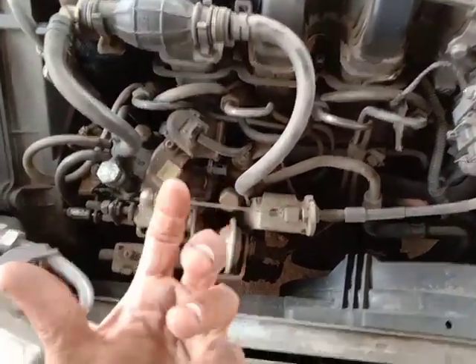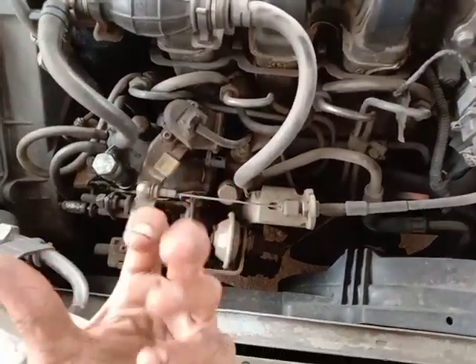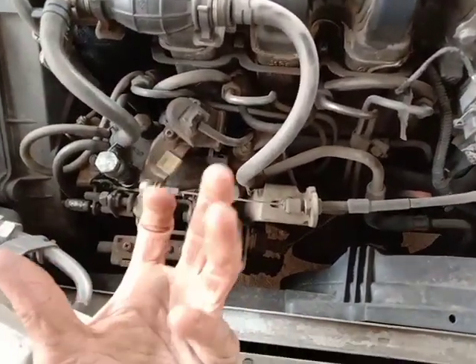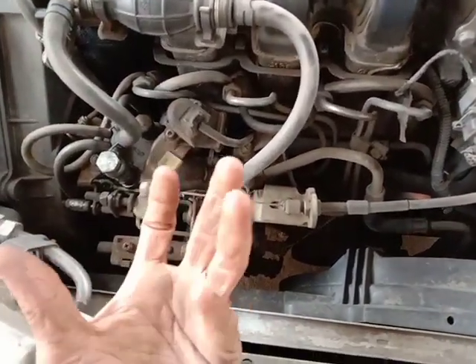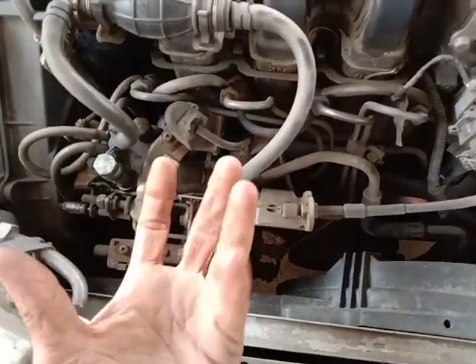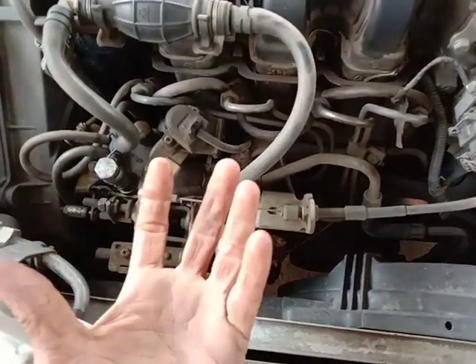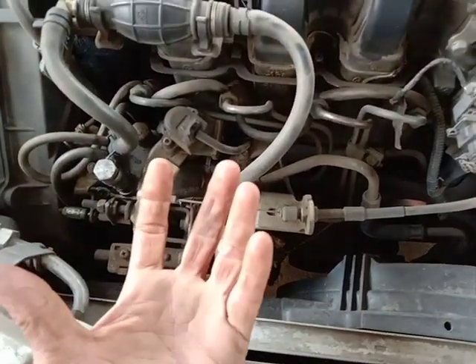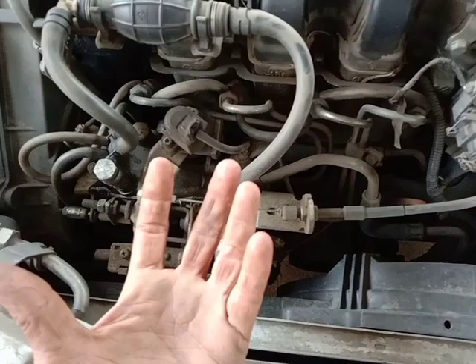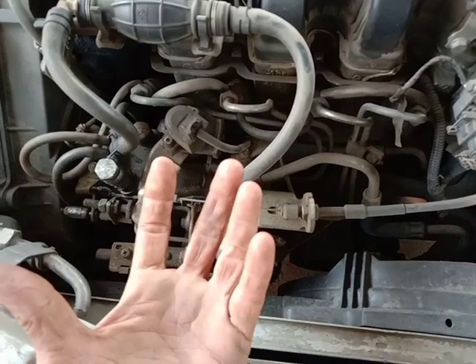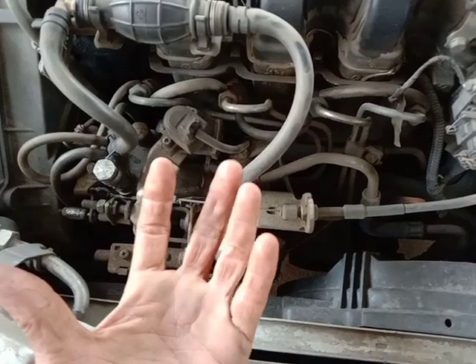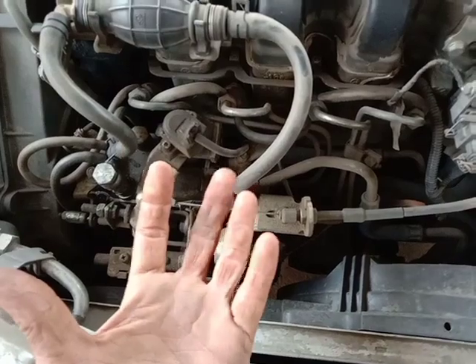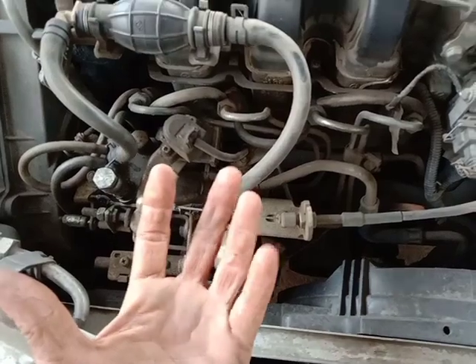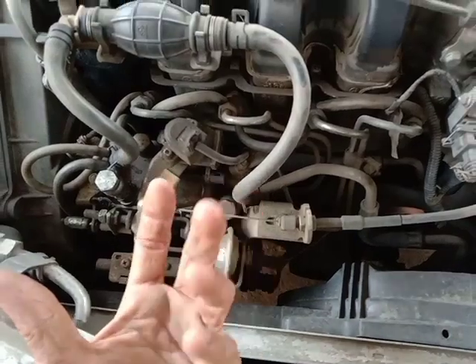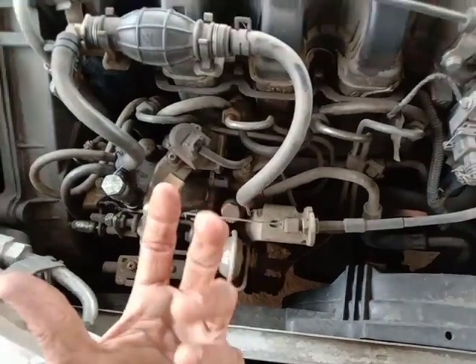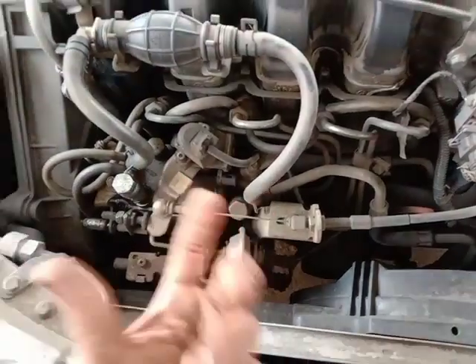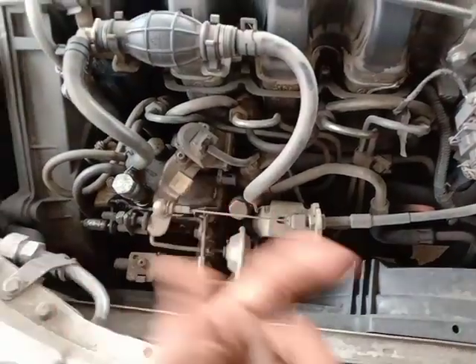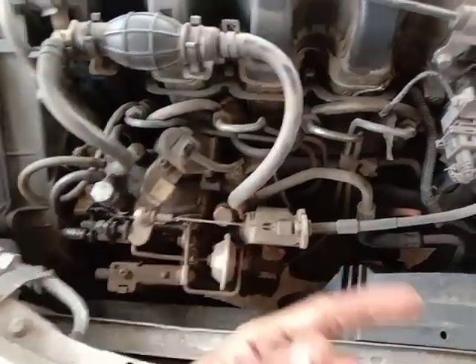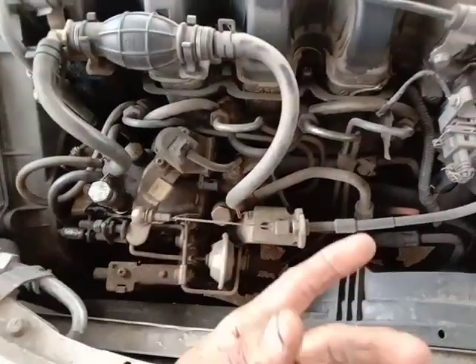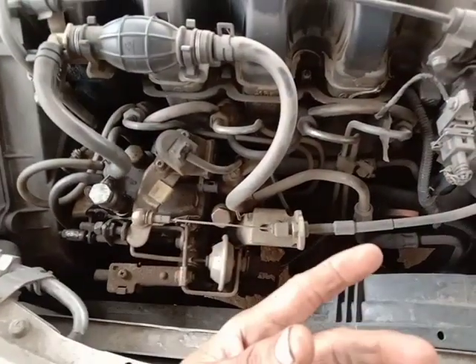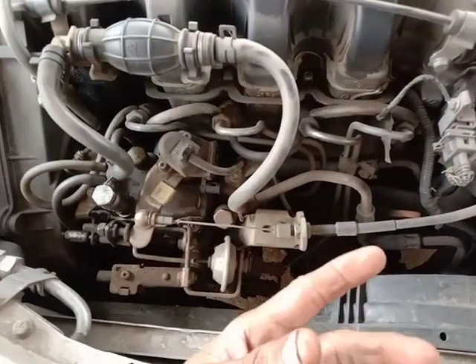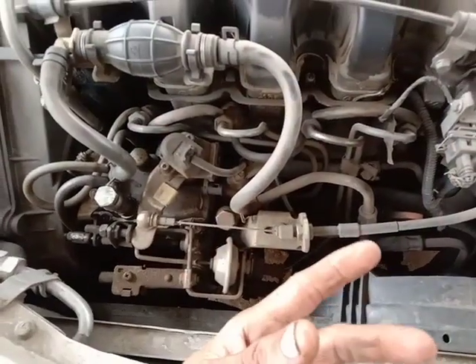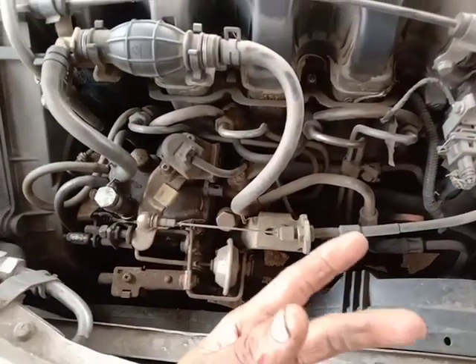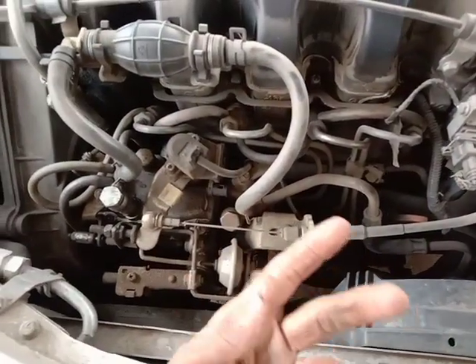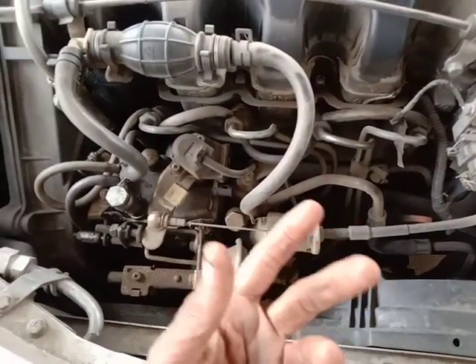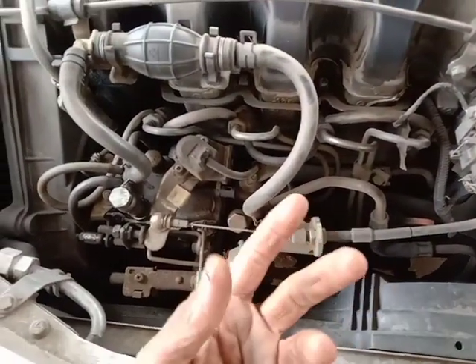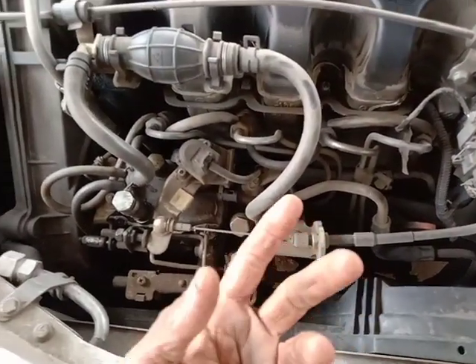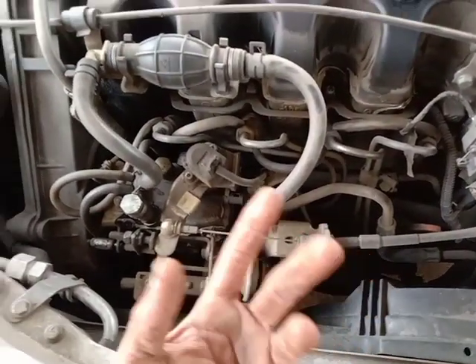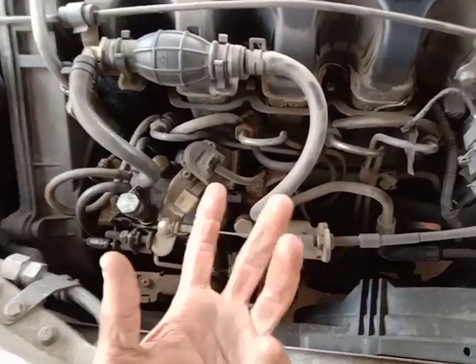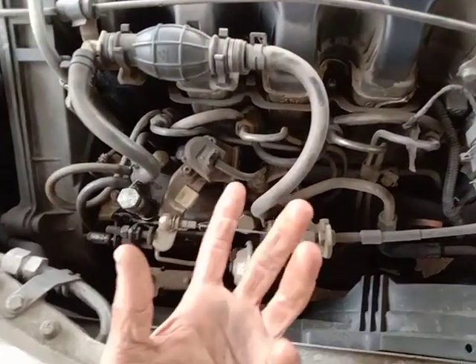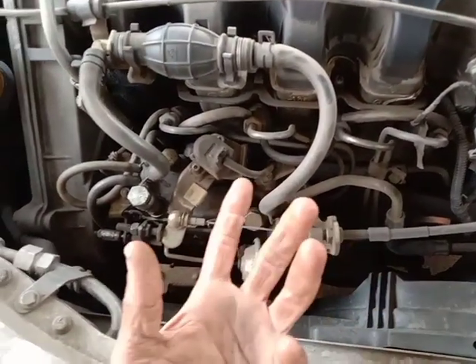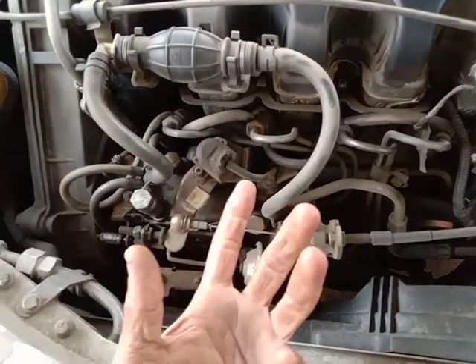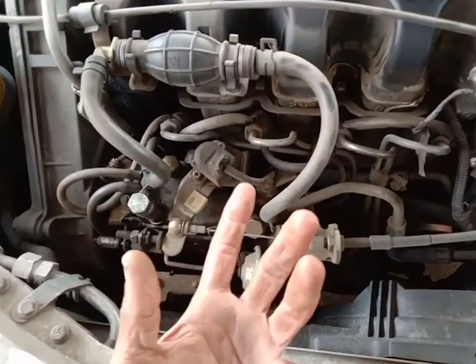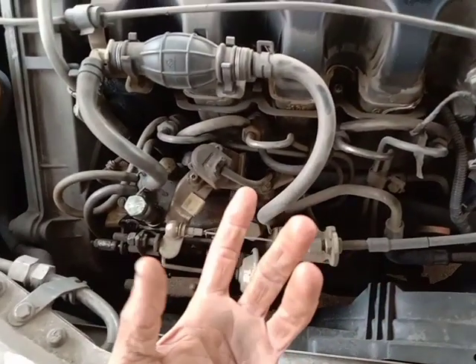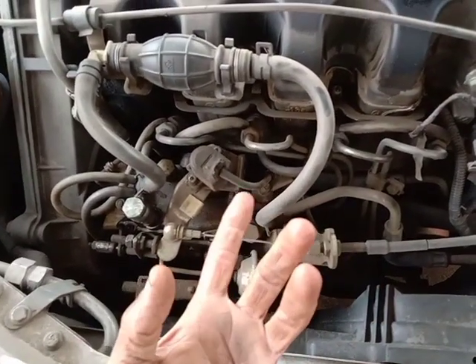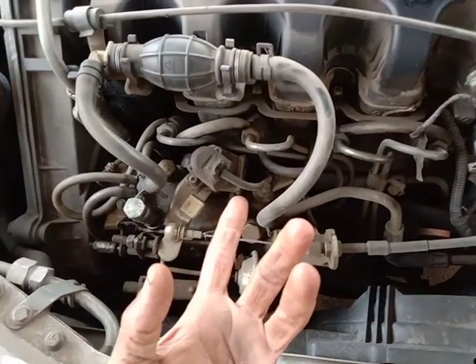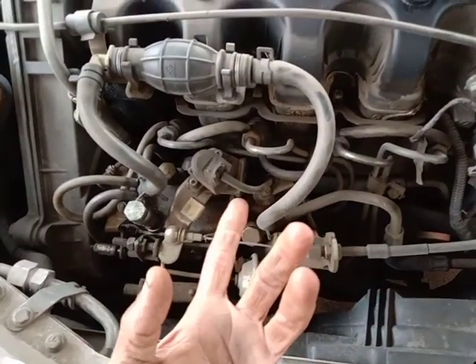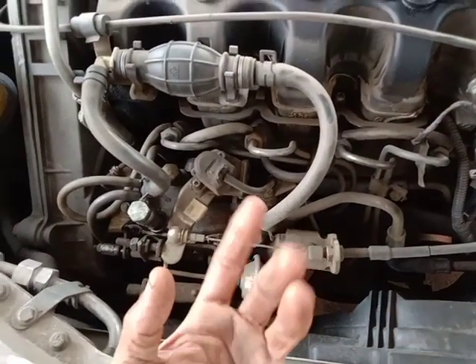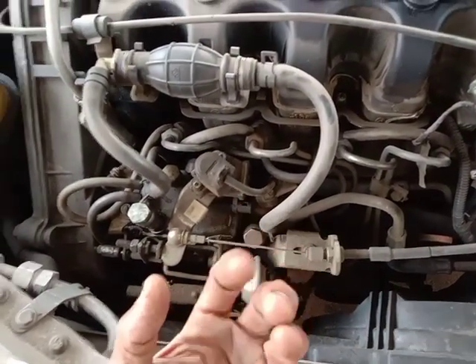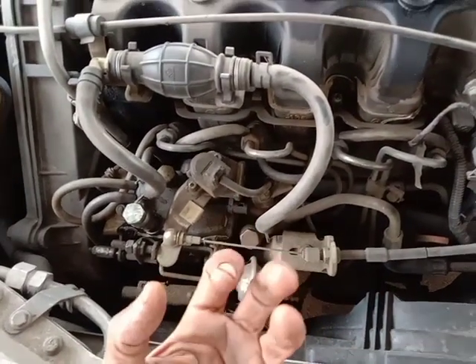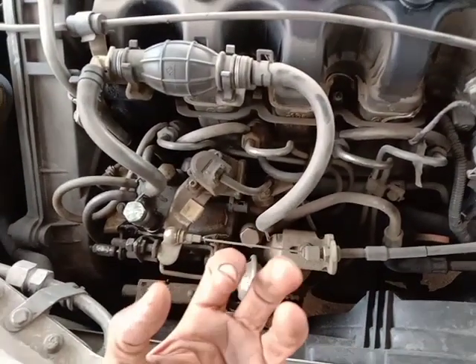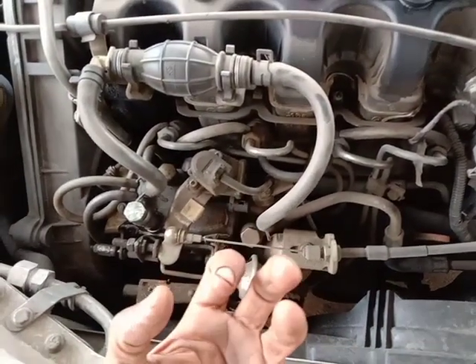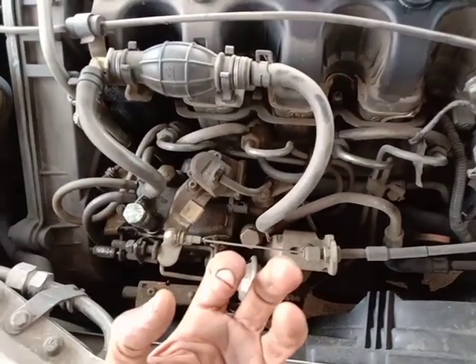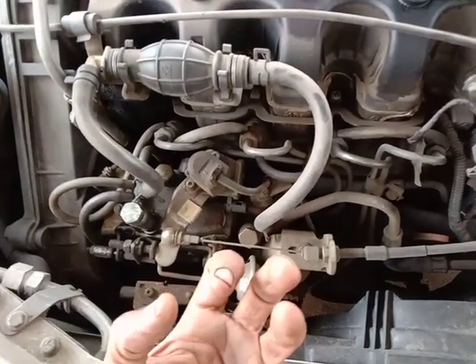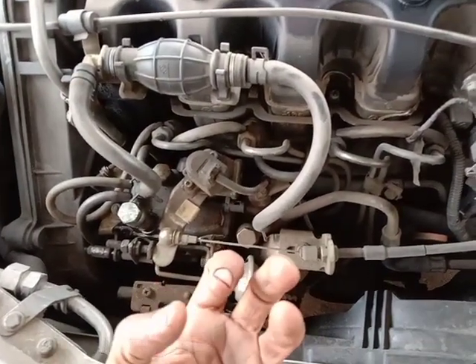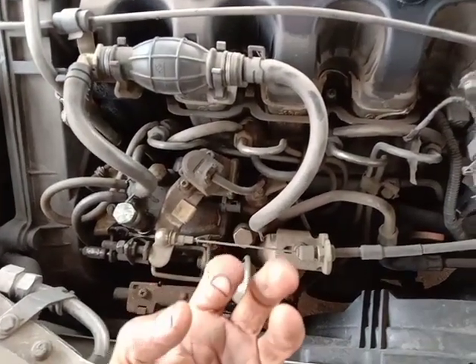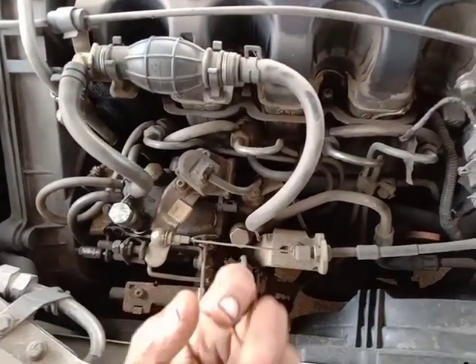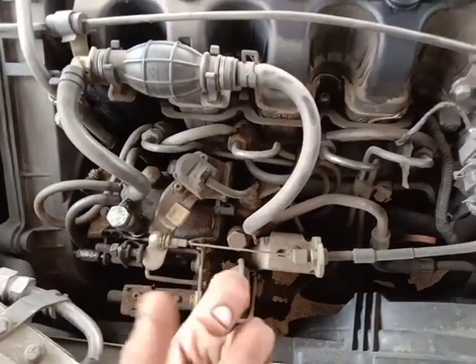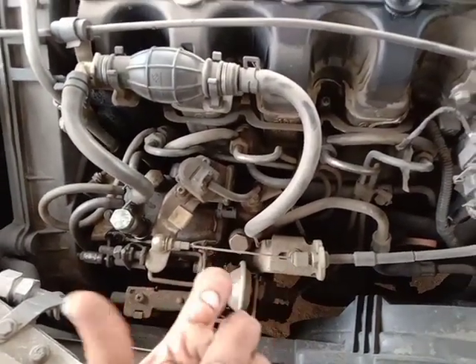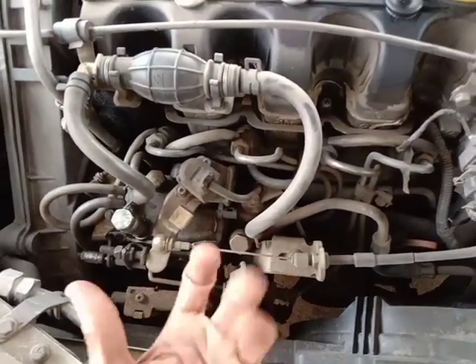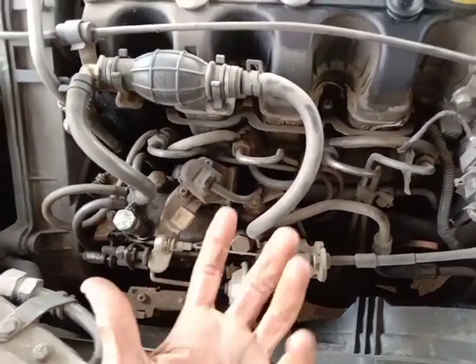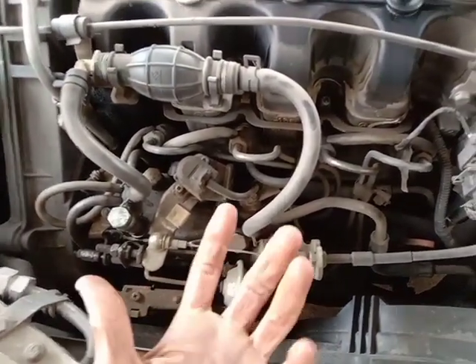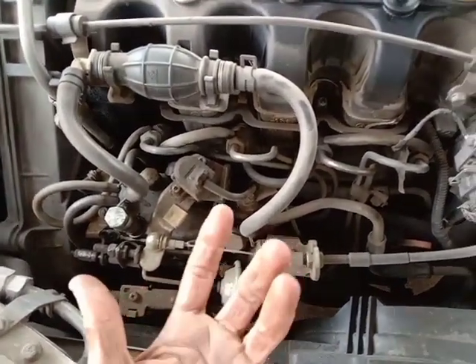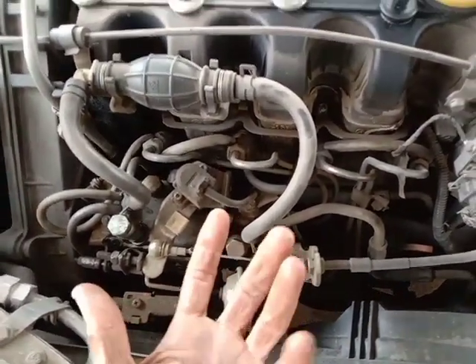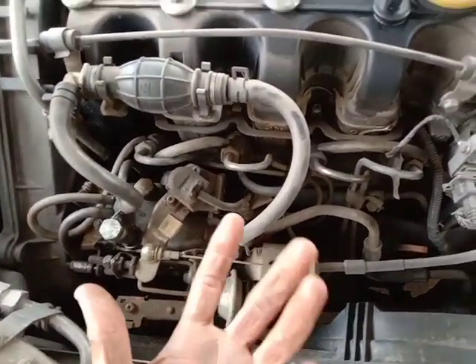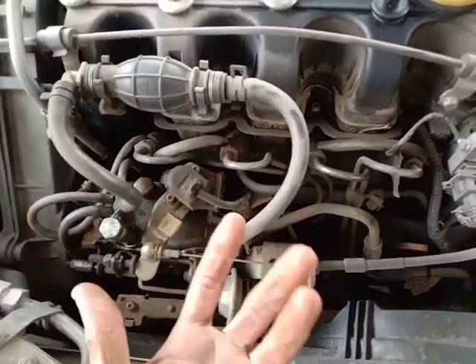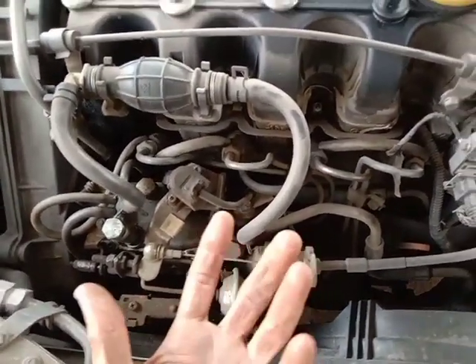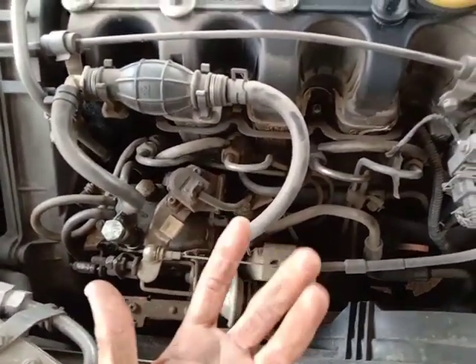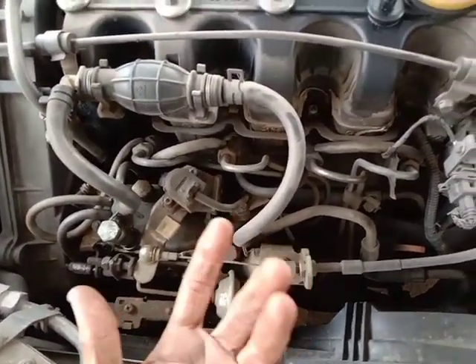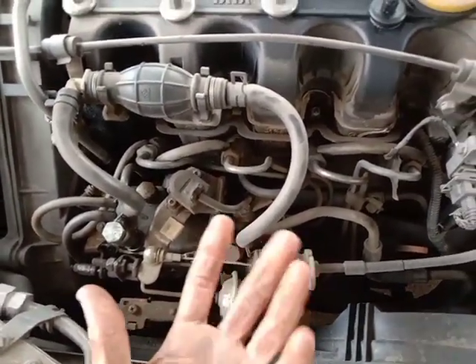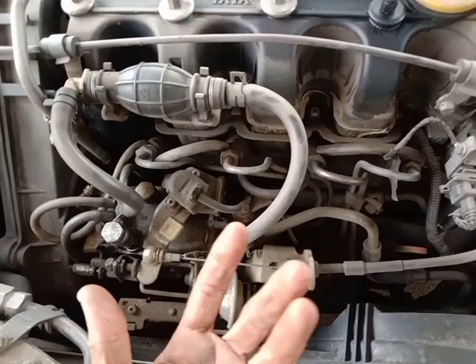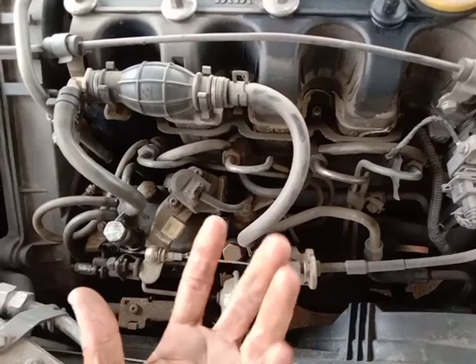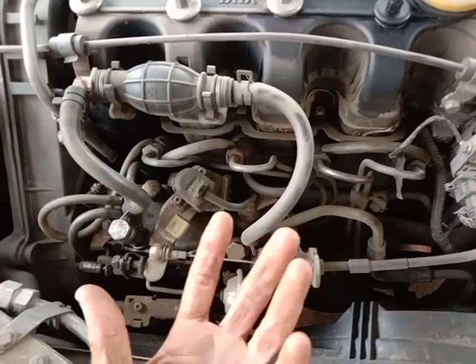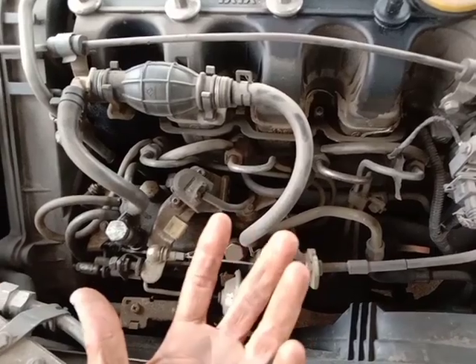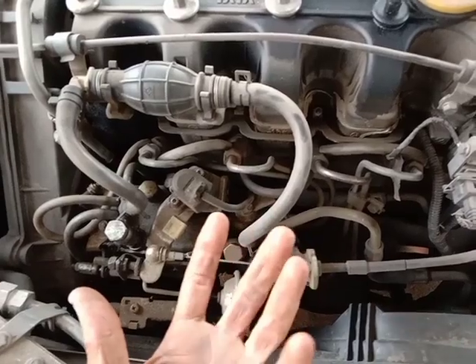This is the heat plug. You can either heat the engine. That will bring it to the engine temperature.